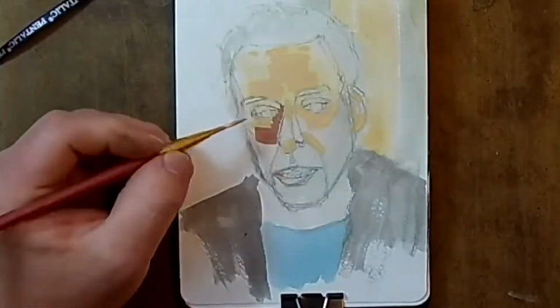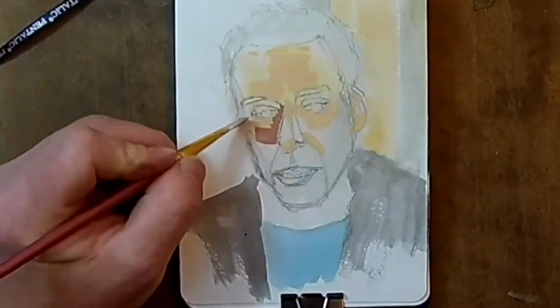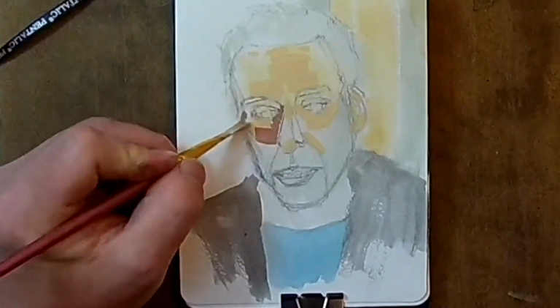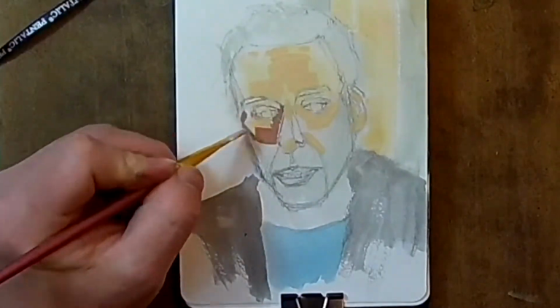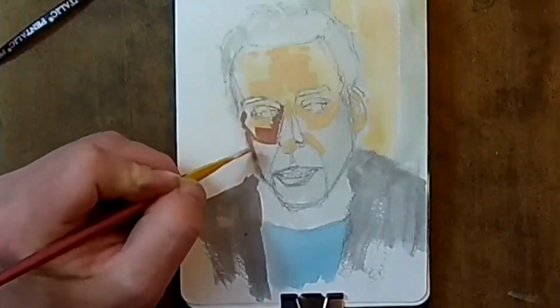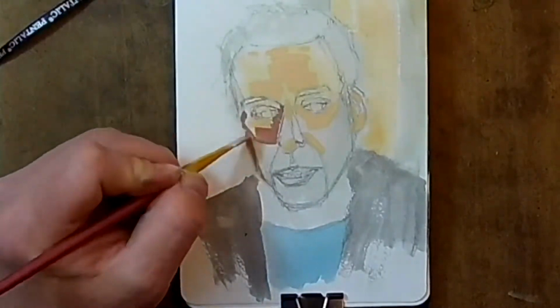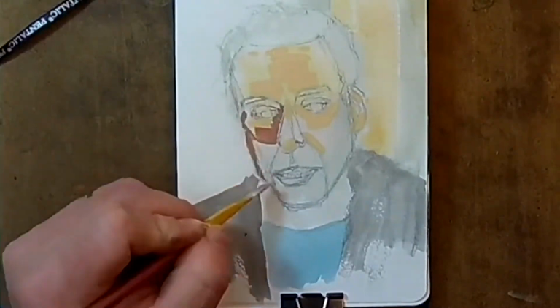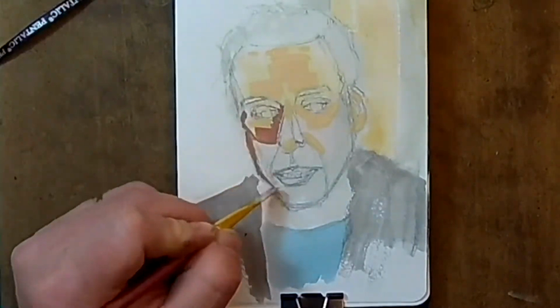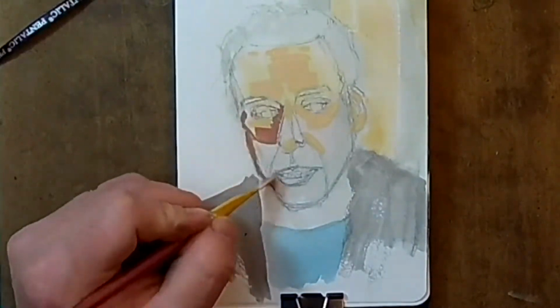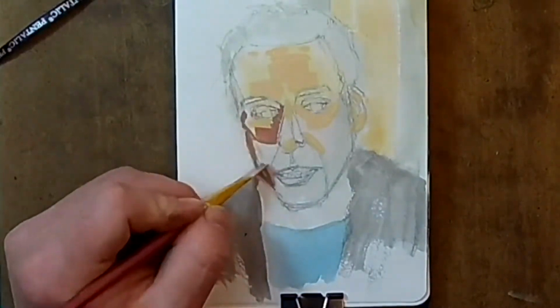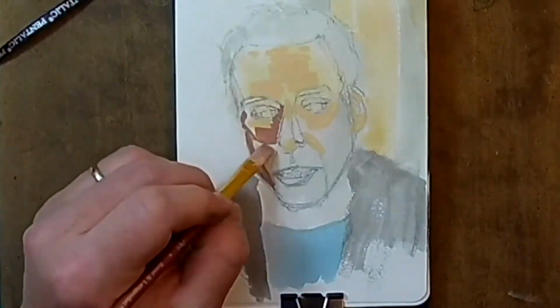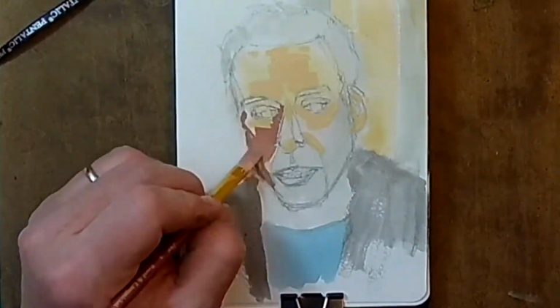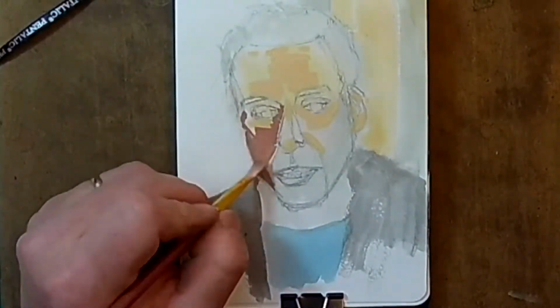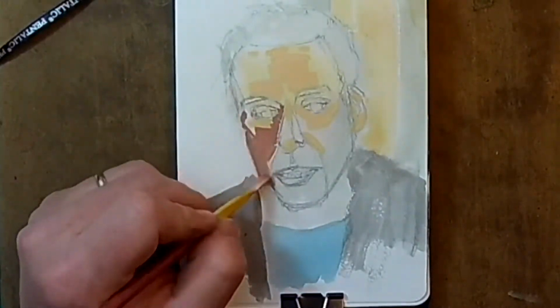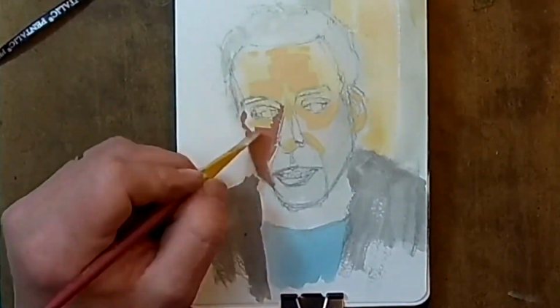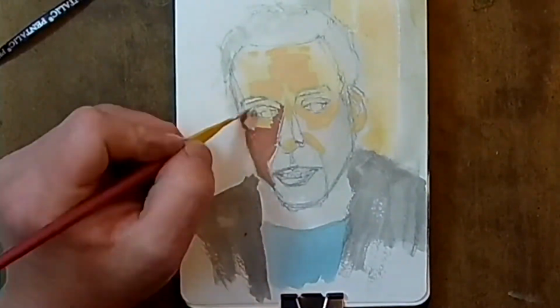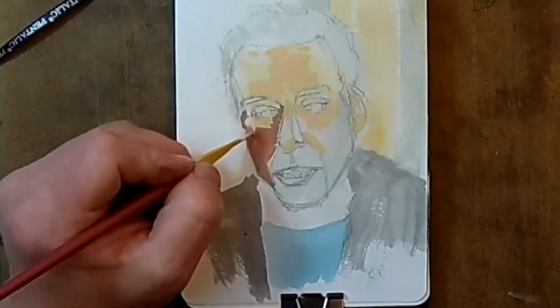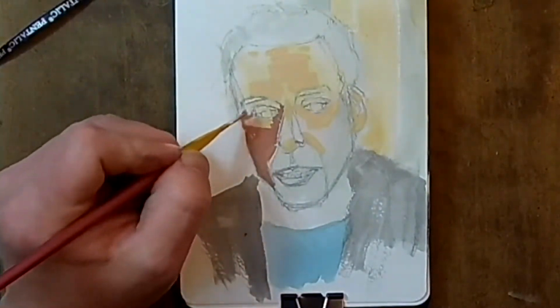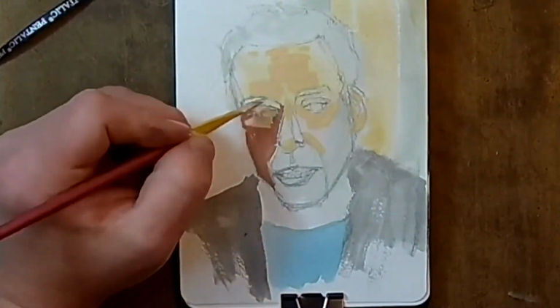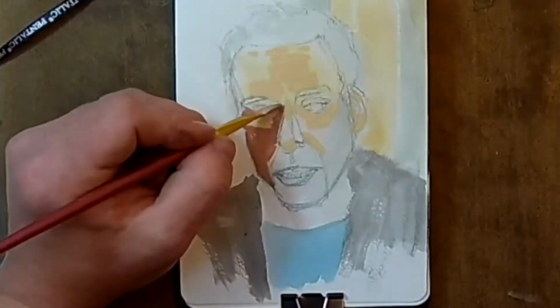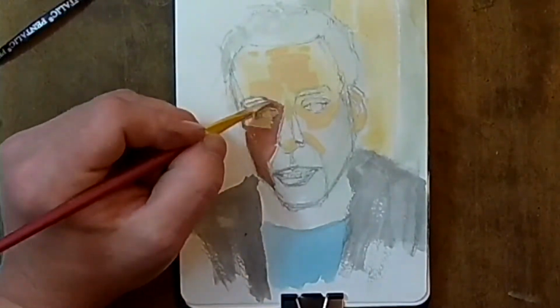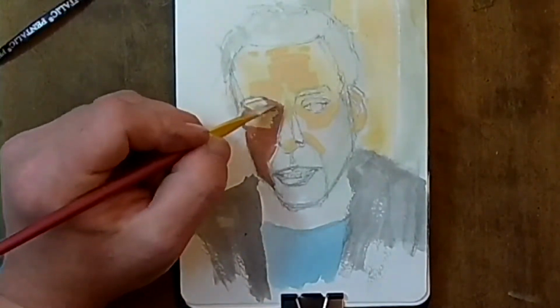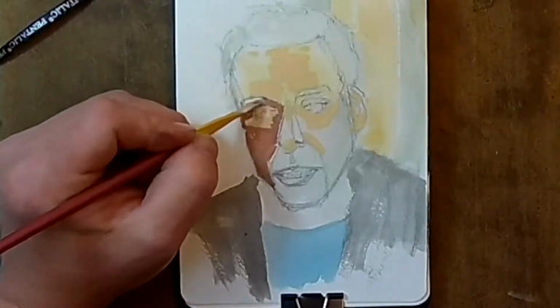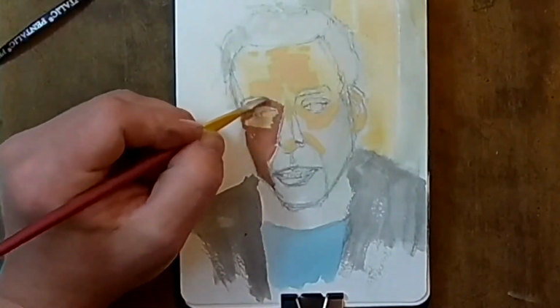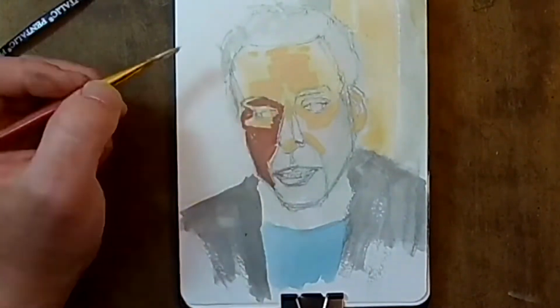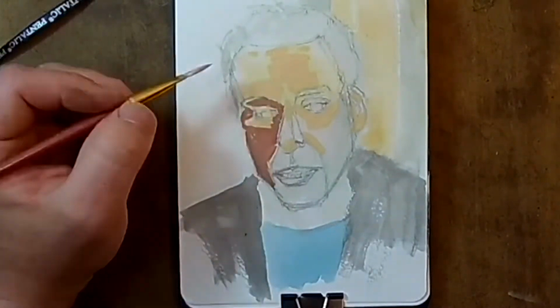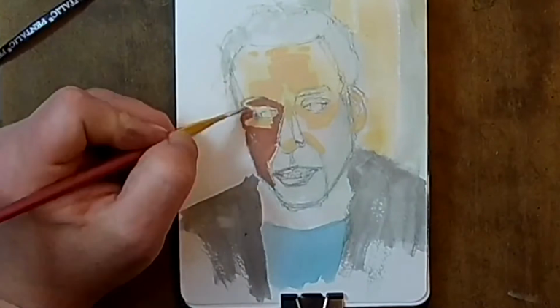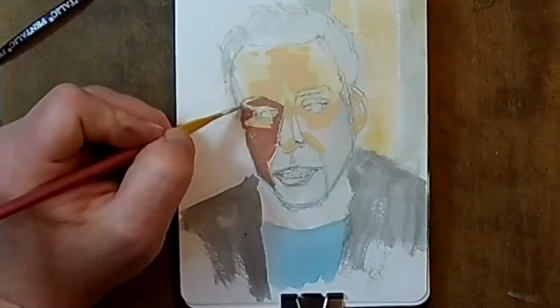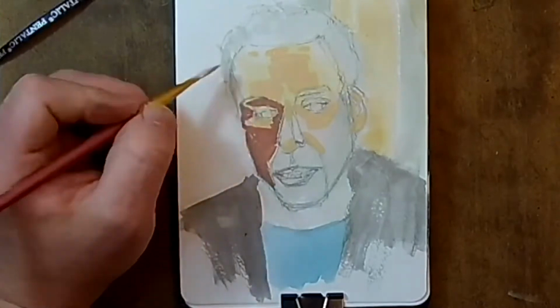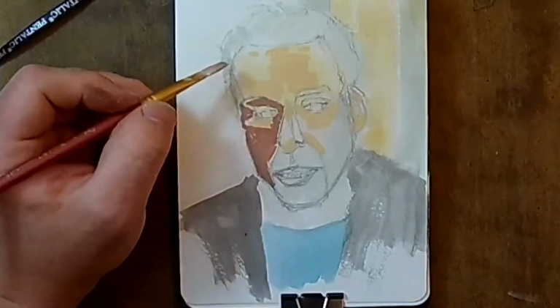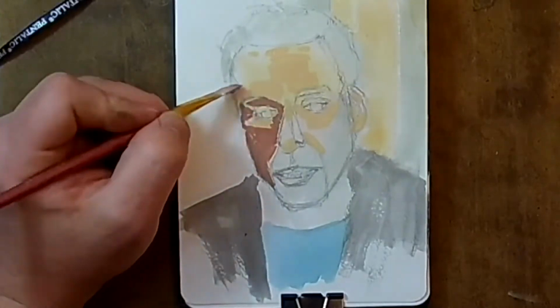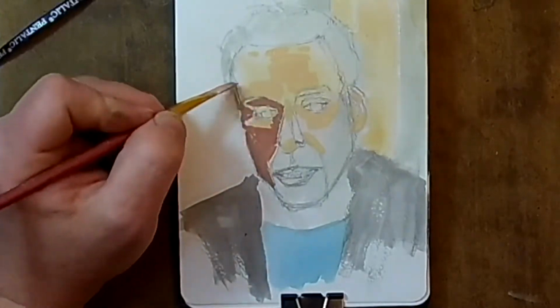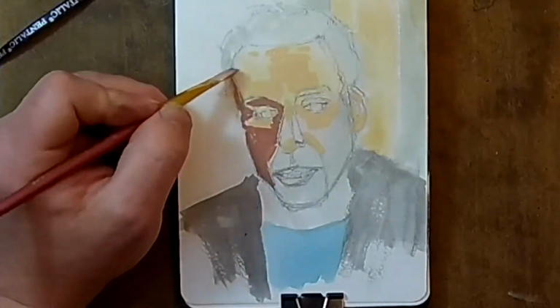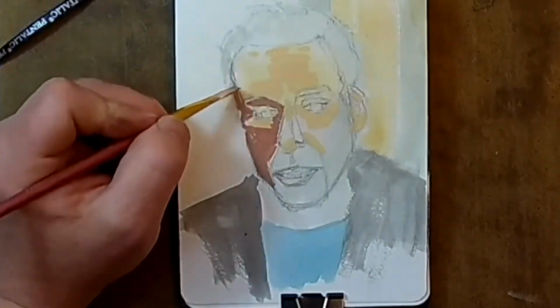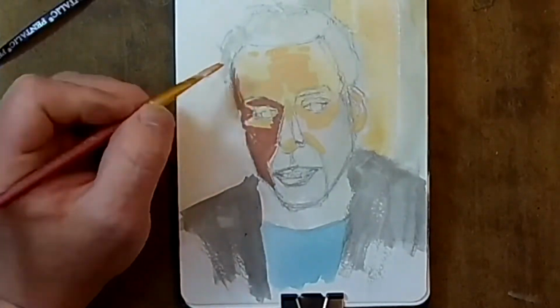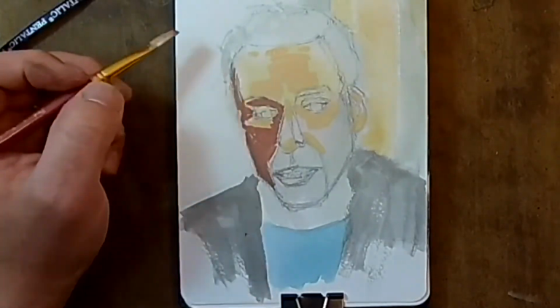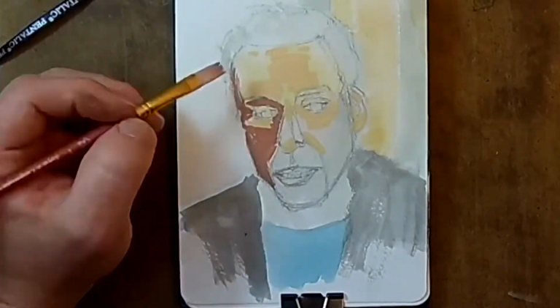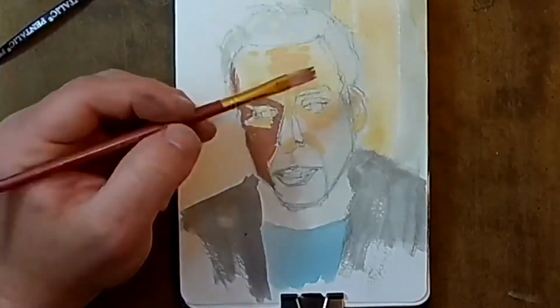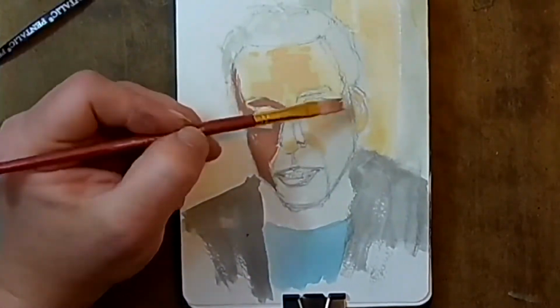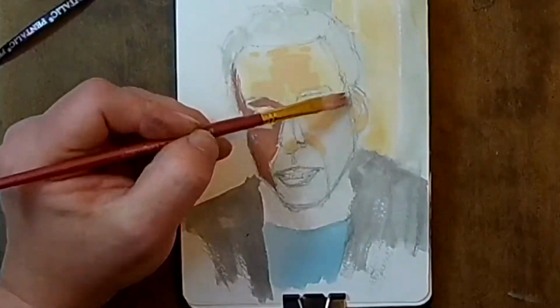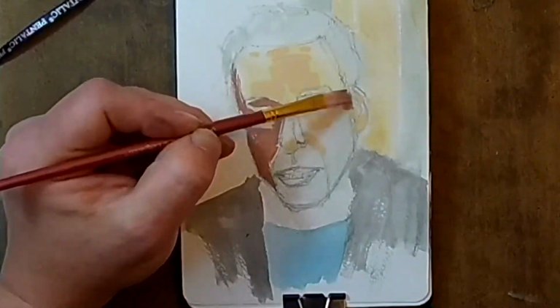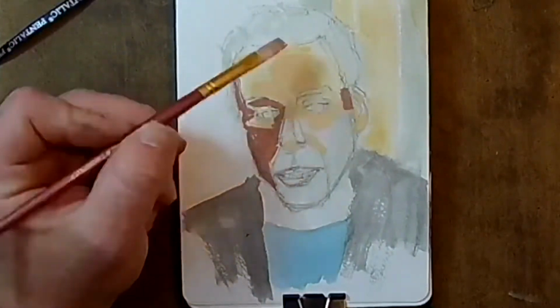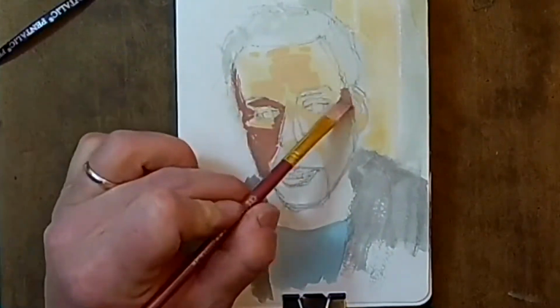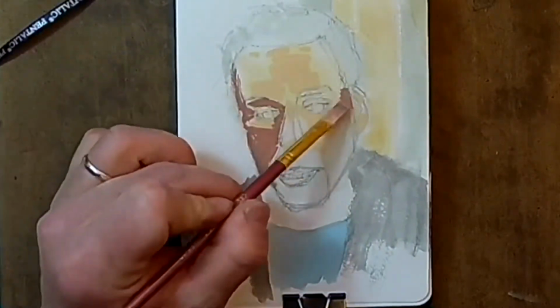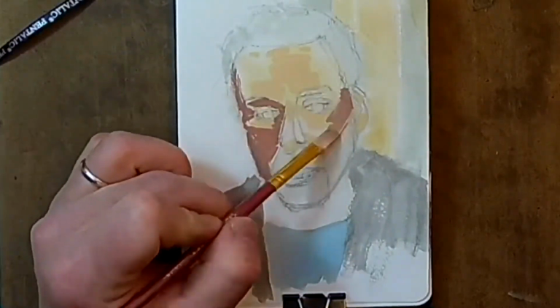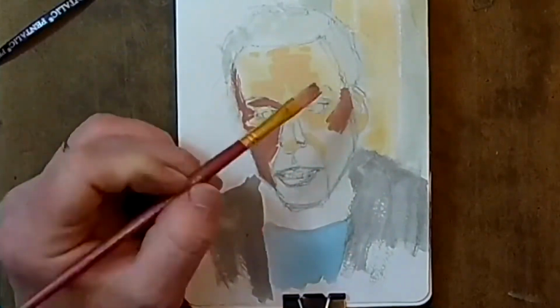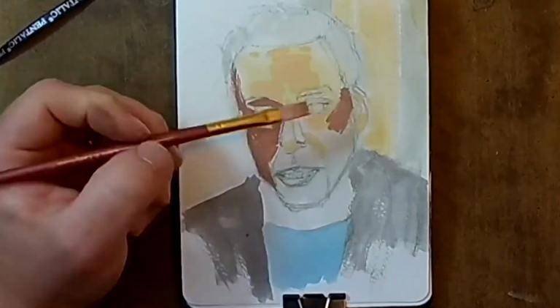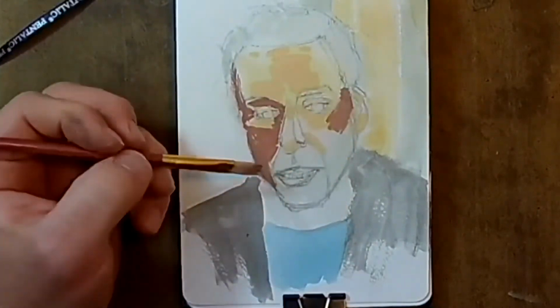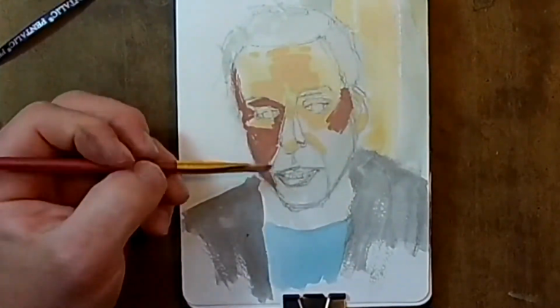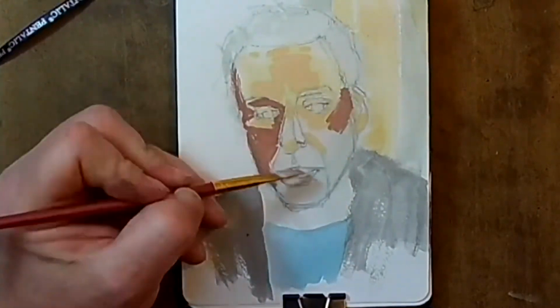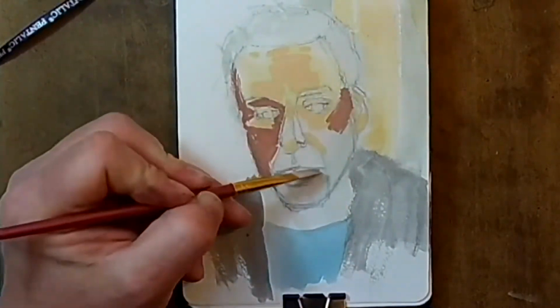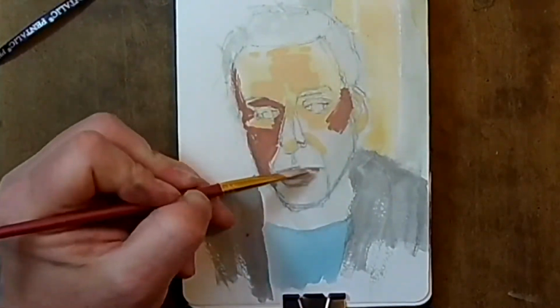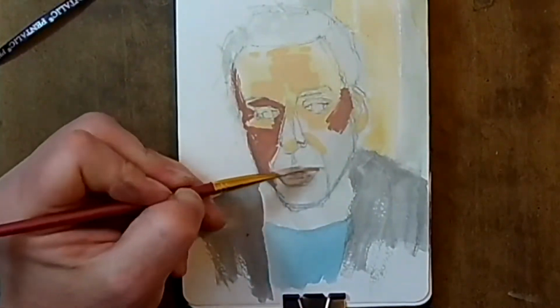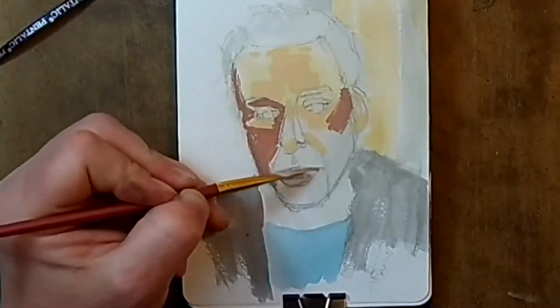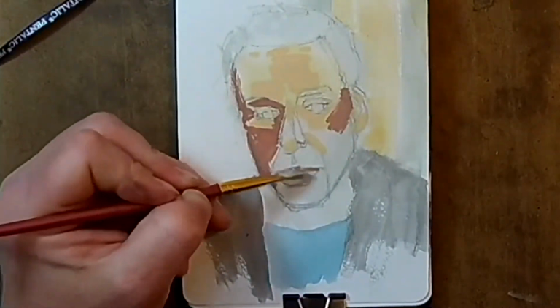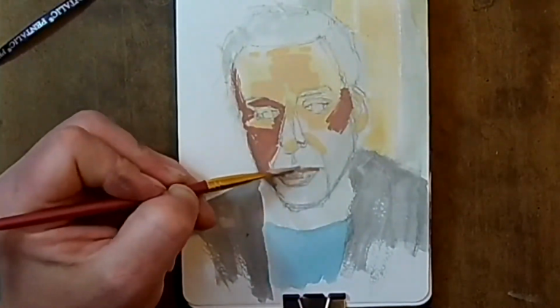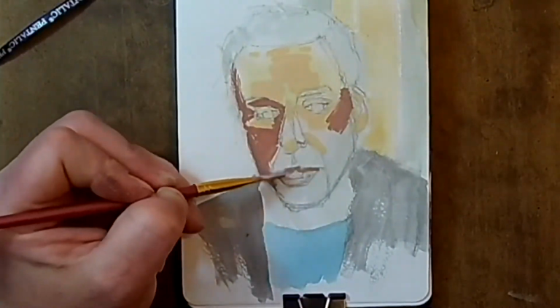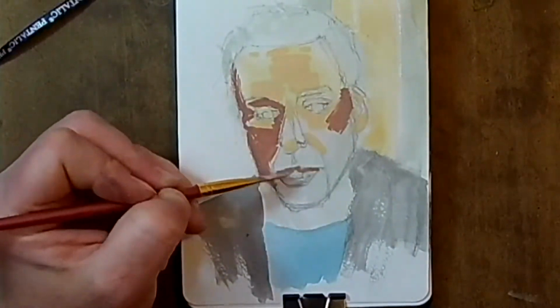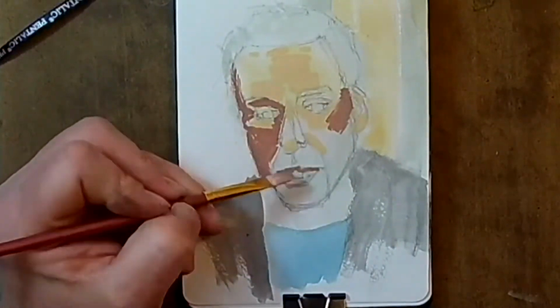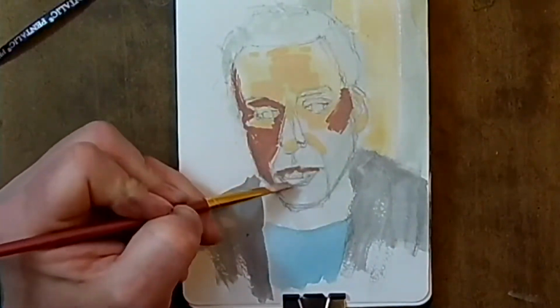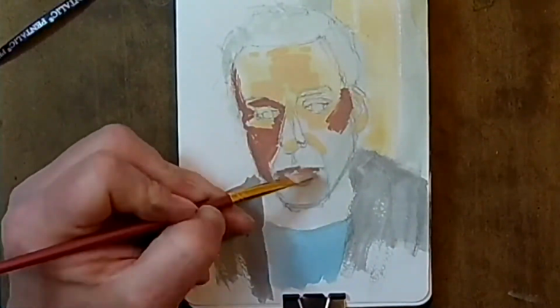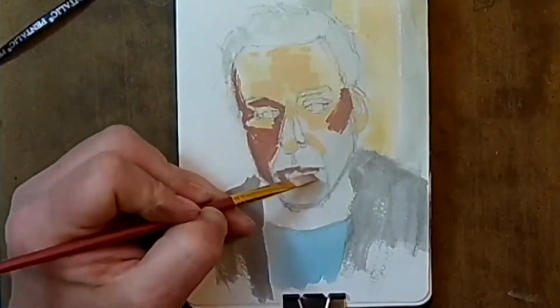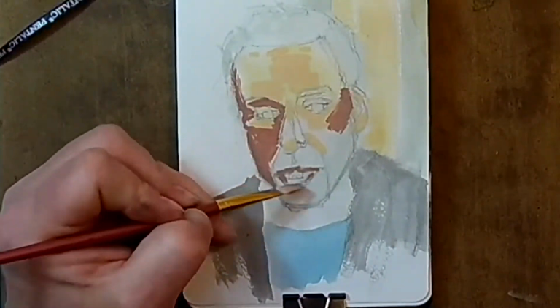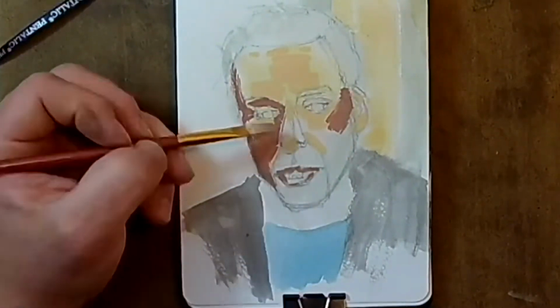Now that's done, I can get back to this. One more short thing before I get into the painting of this one.